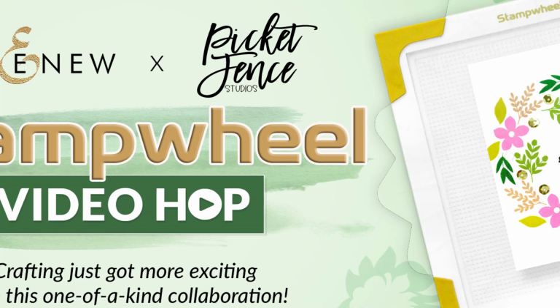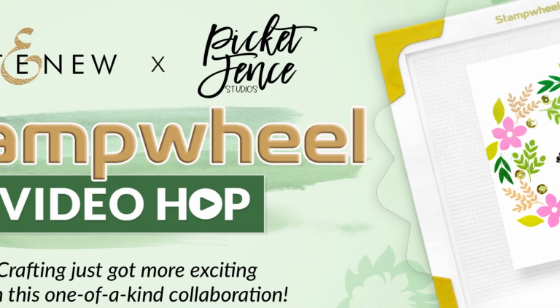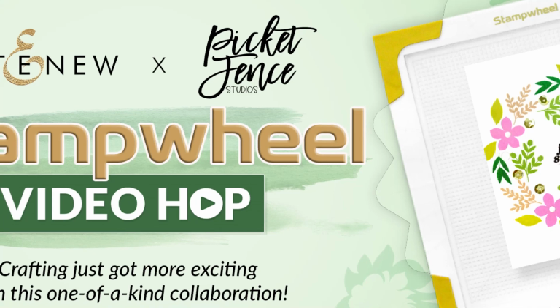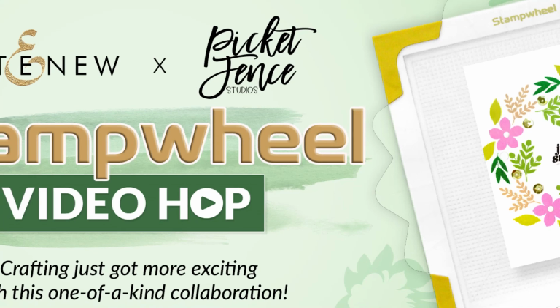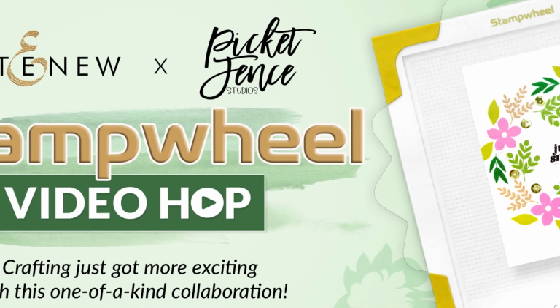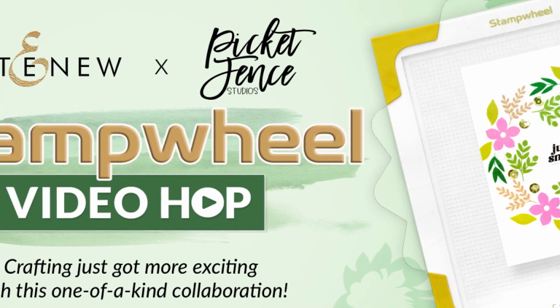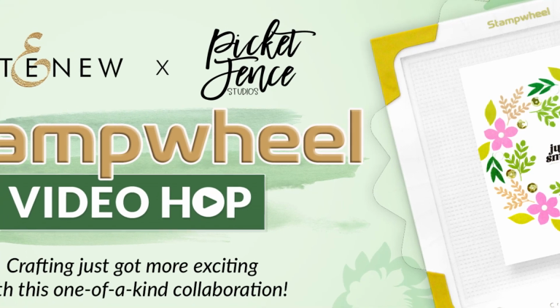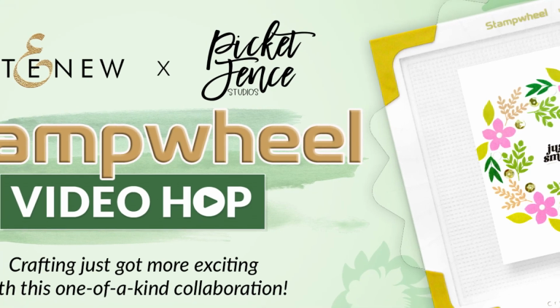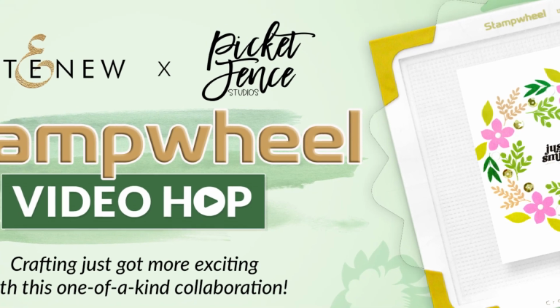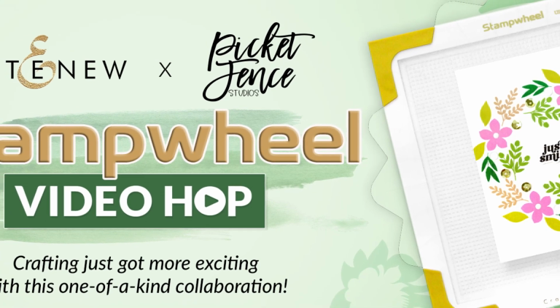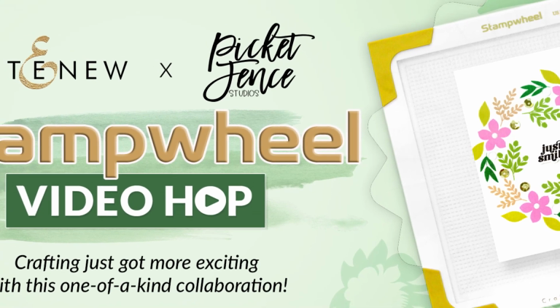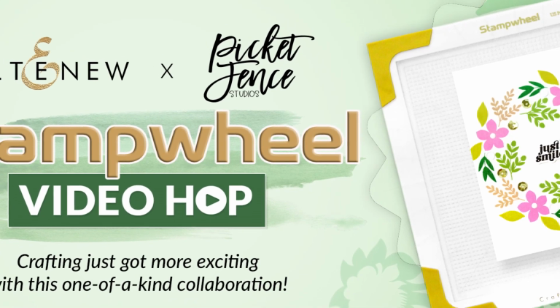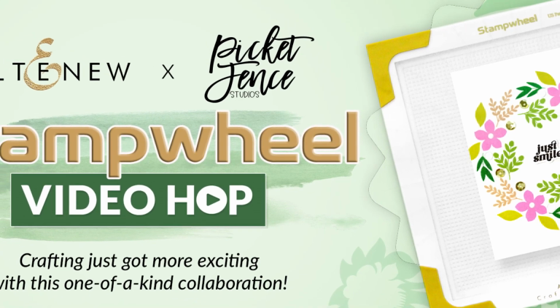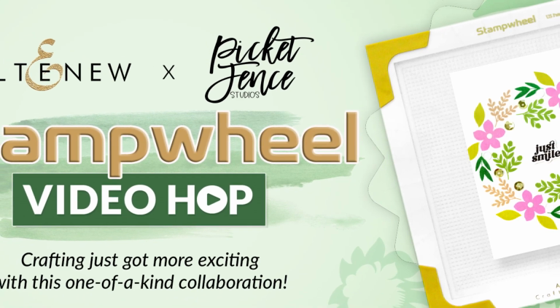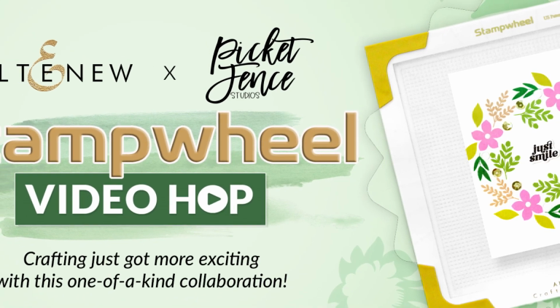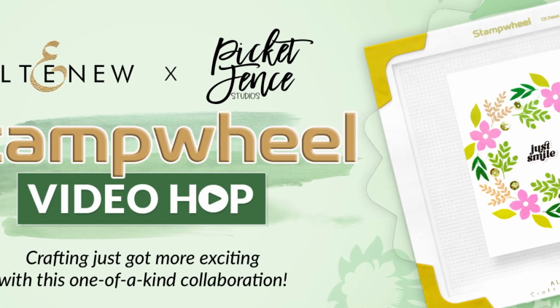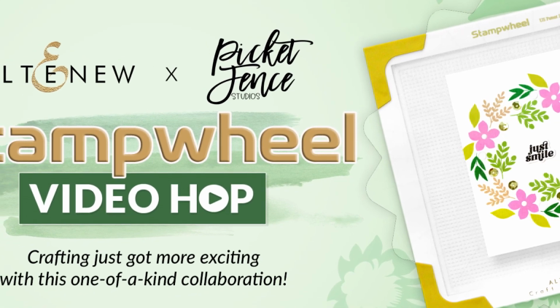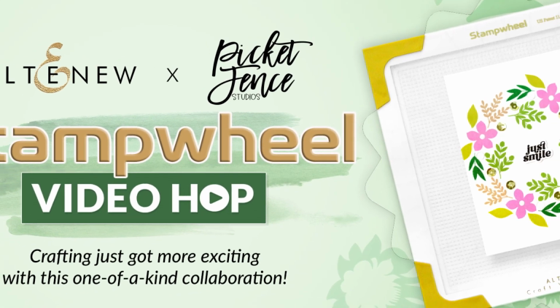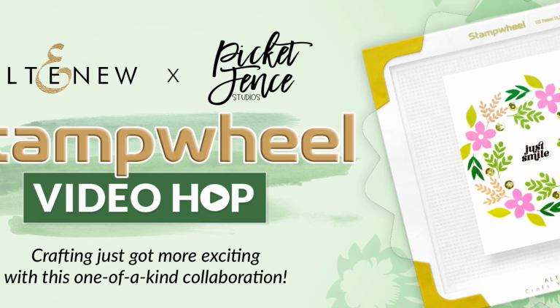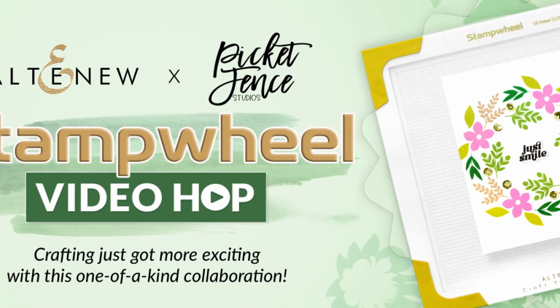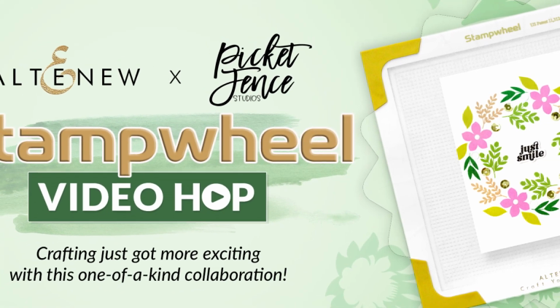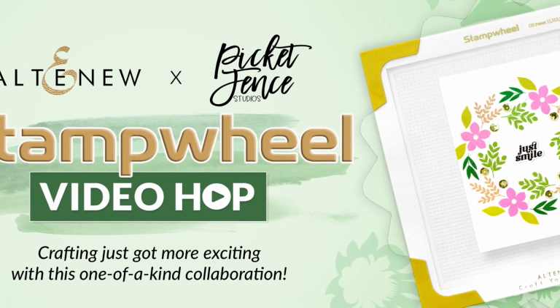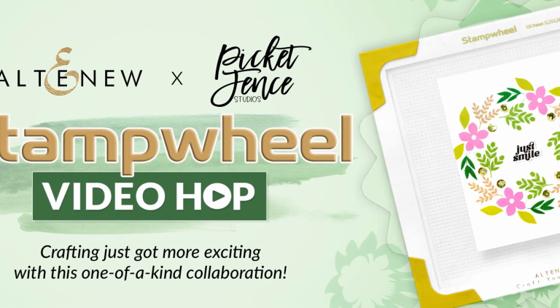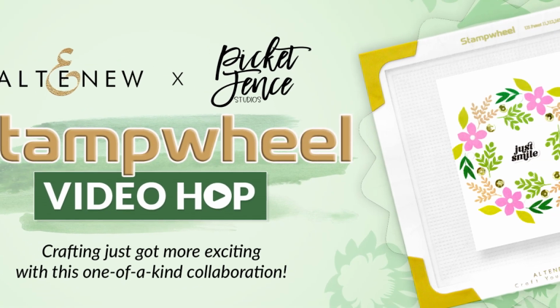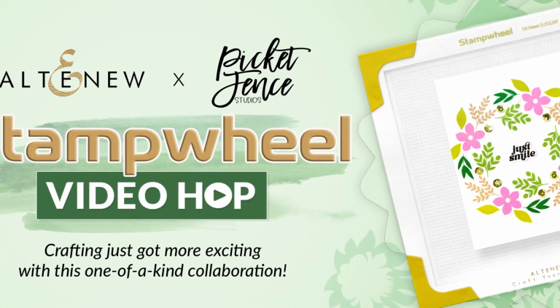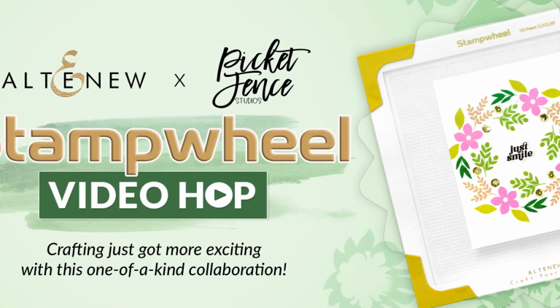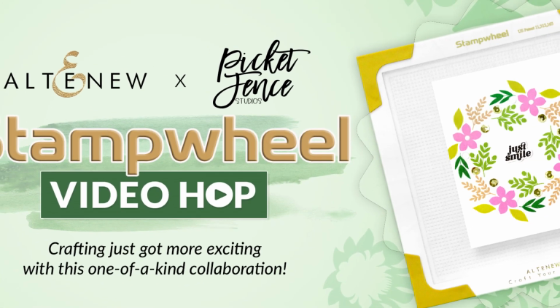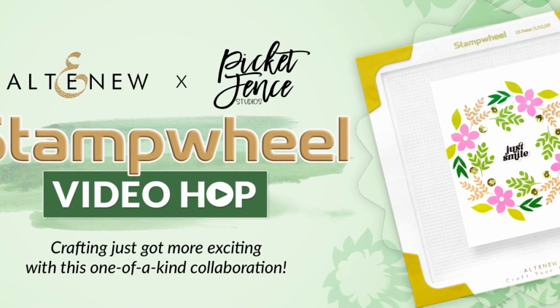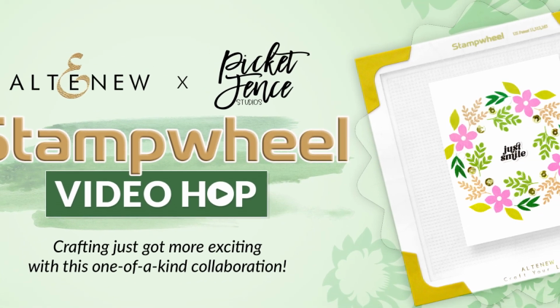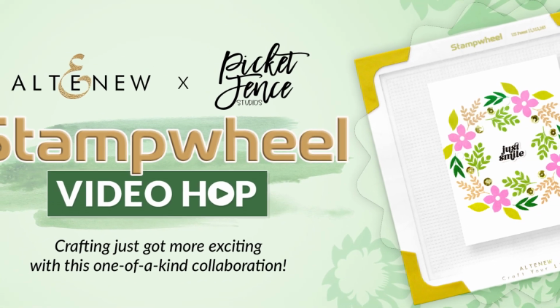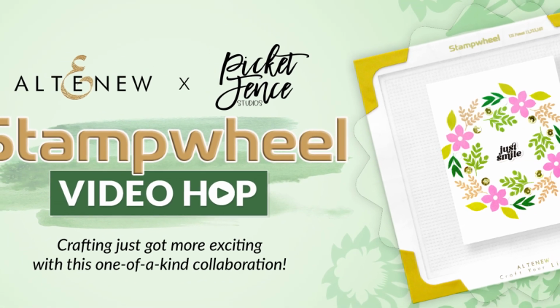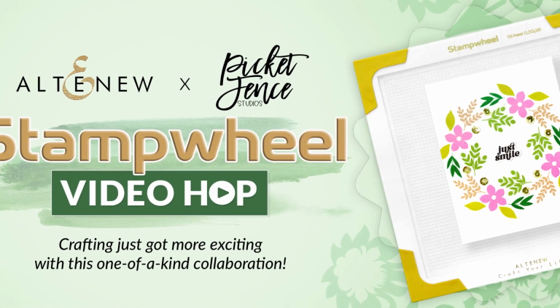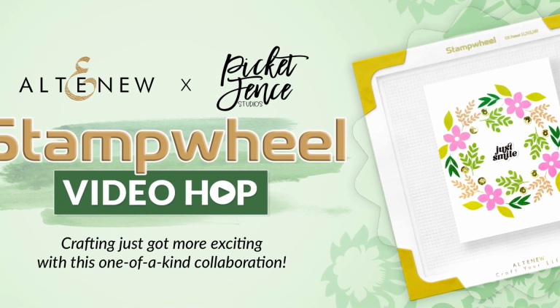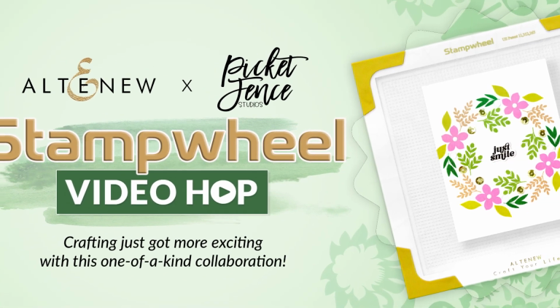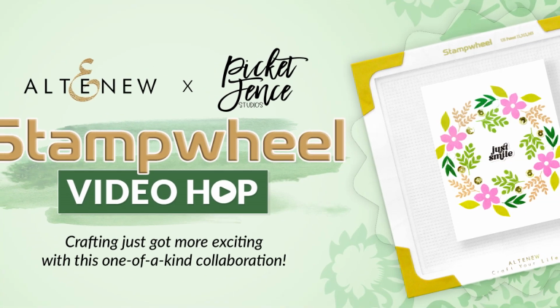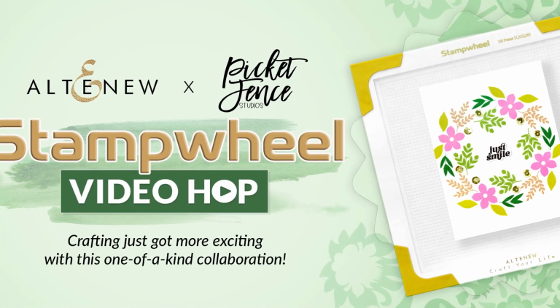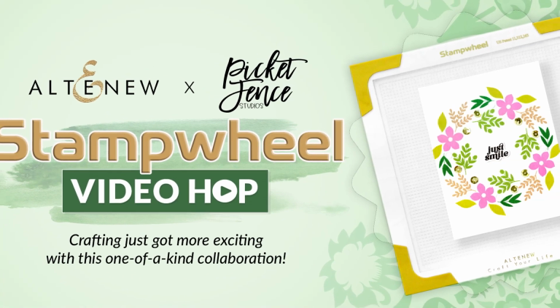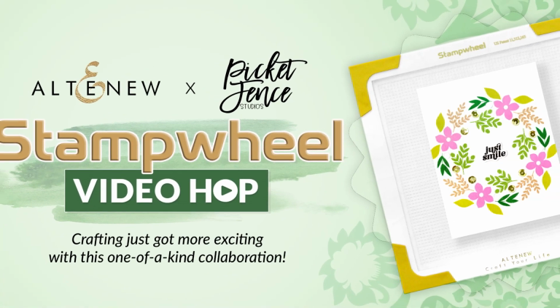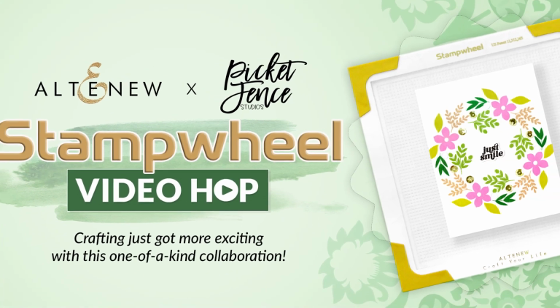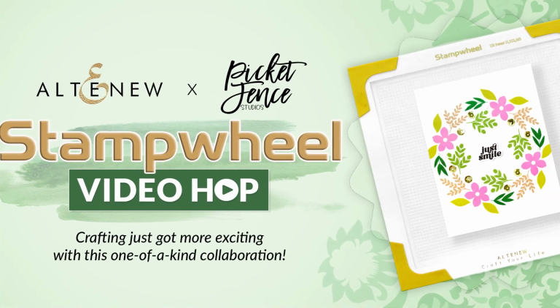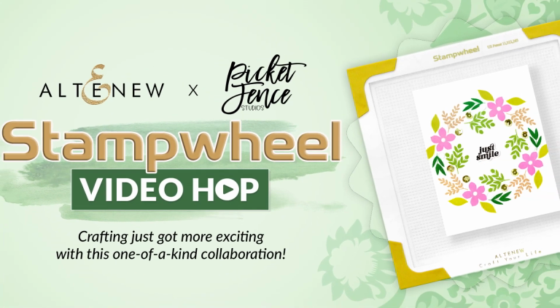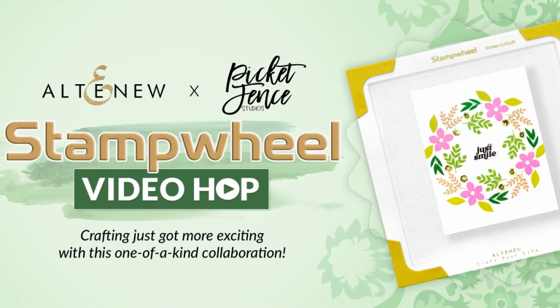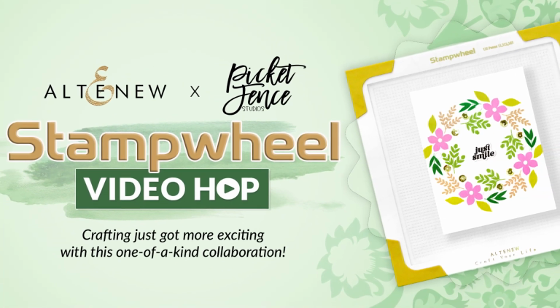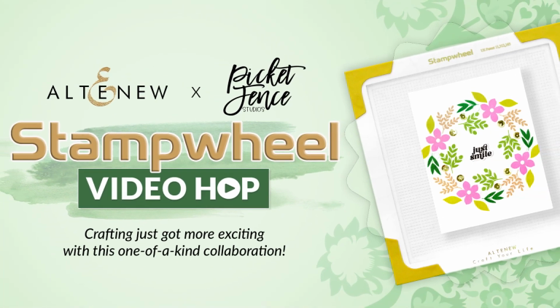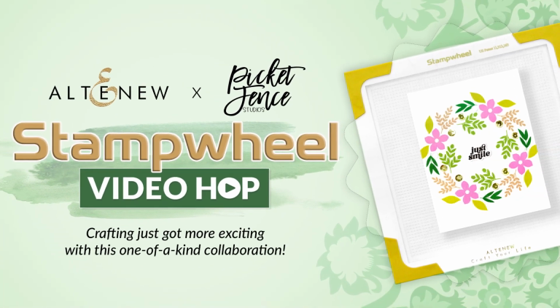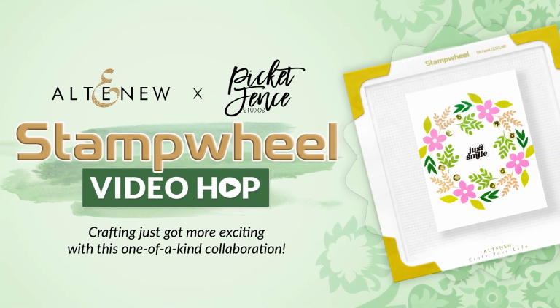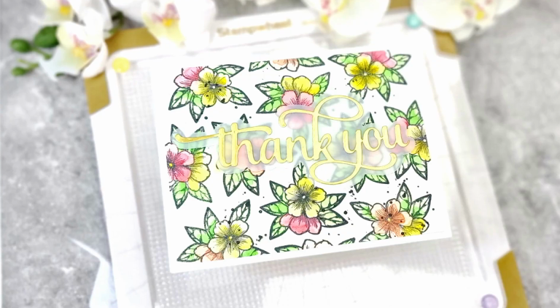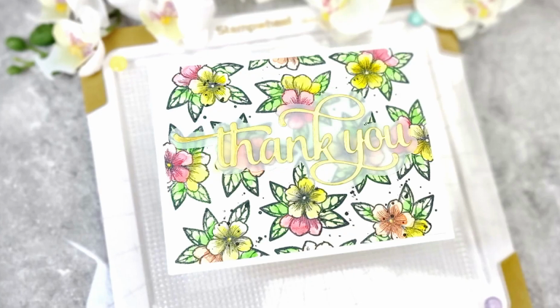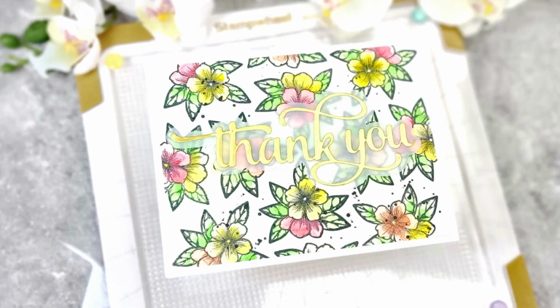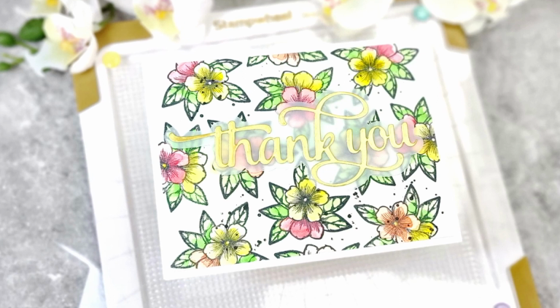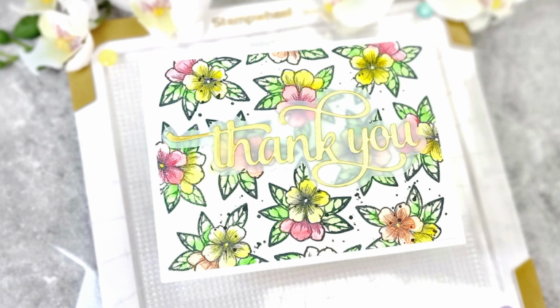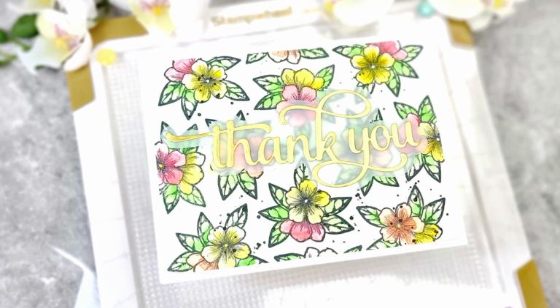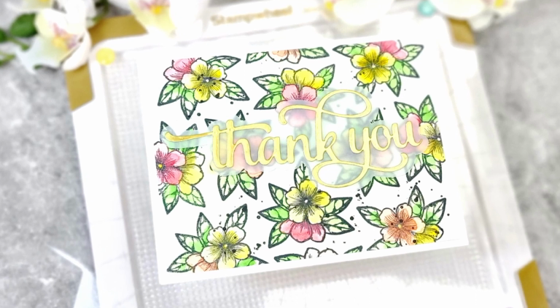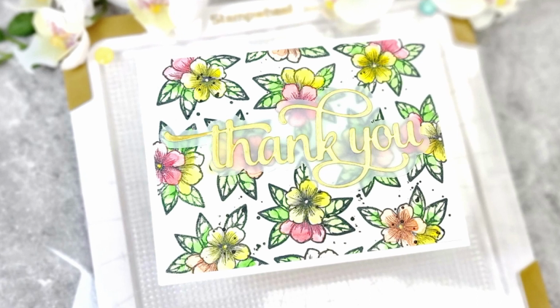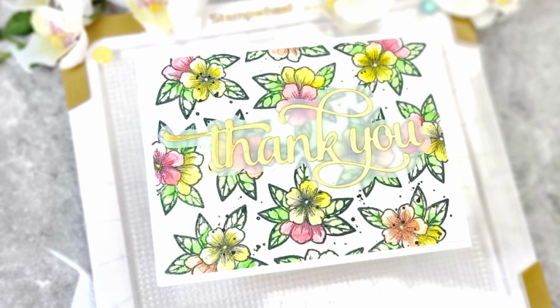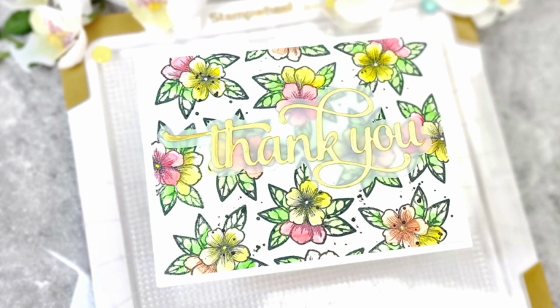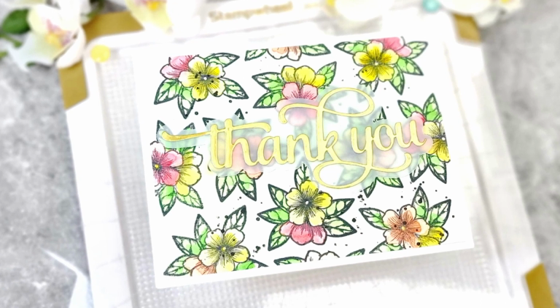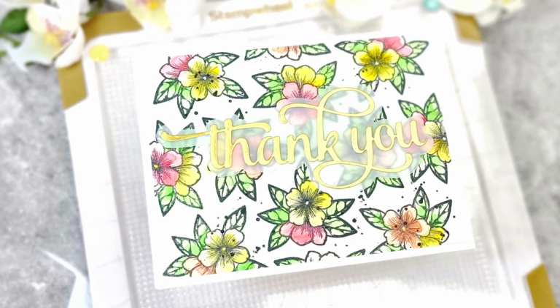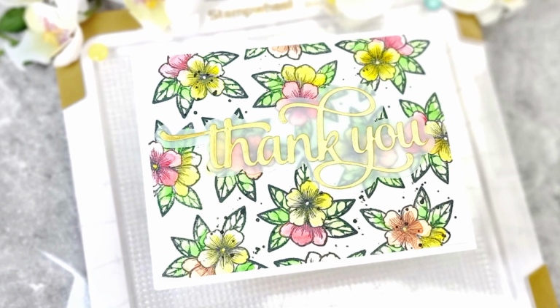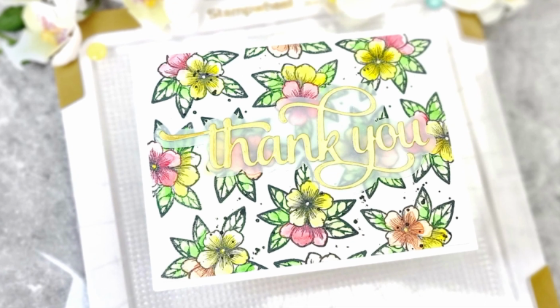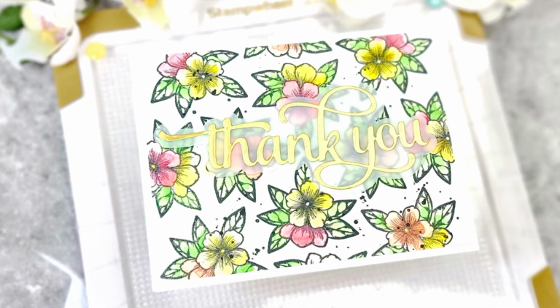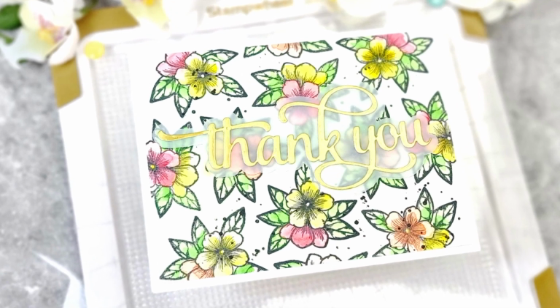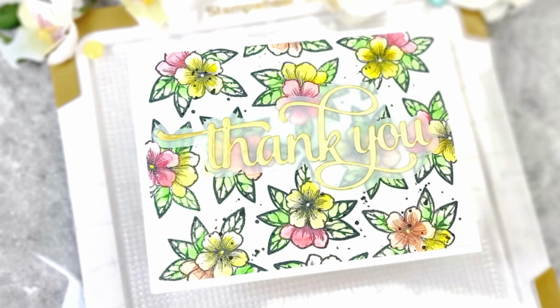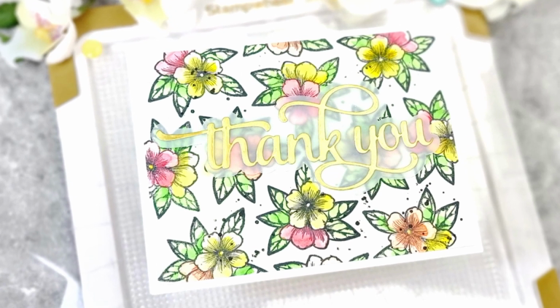Hi and welcome back! My name is Emily. In this video we are celebrating a collab between Altenew and Picket Fence.